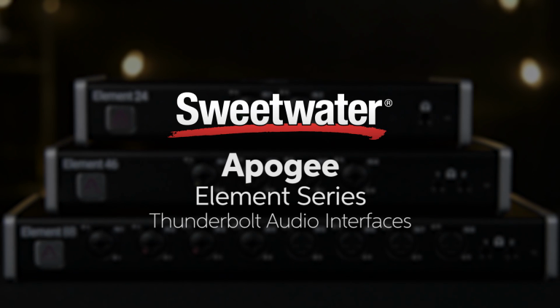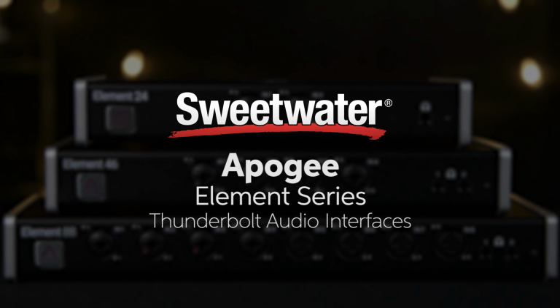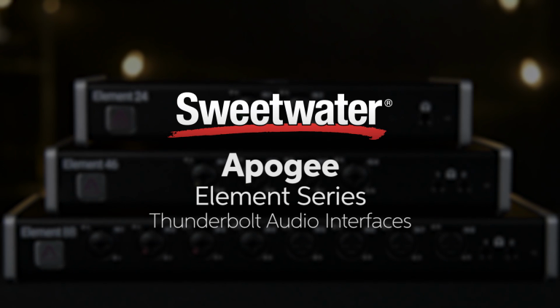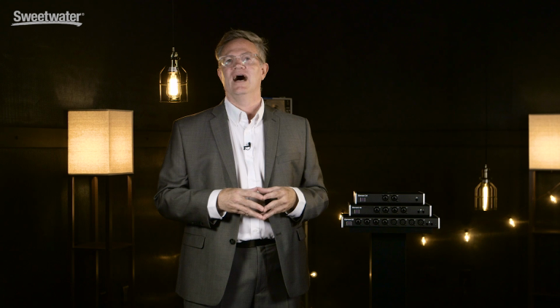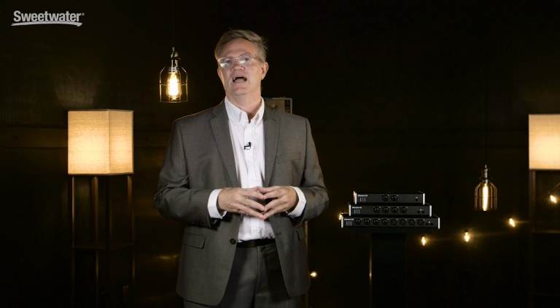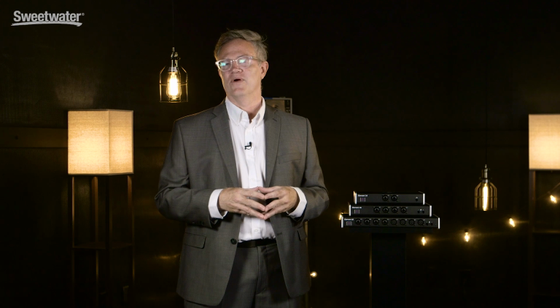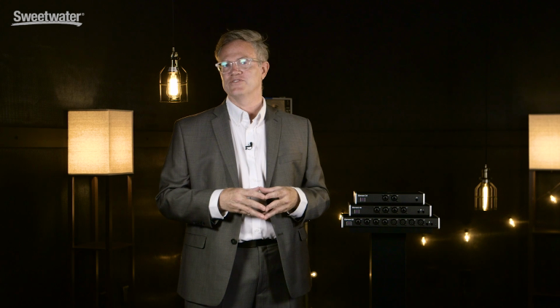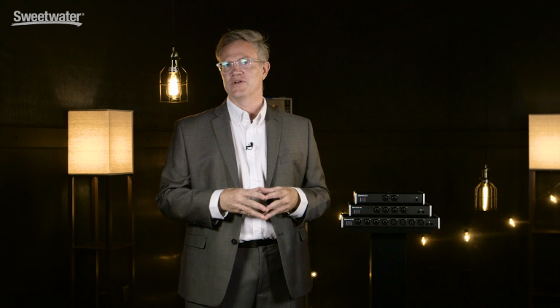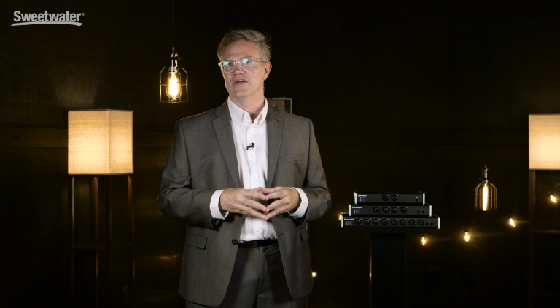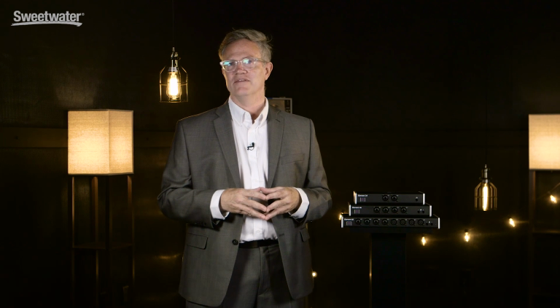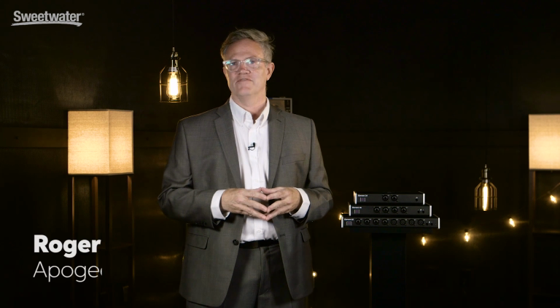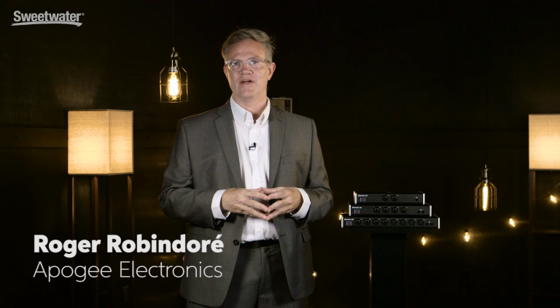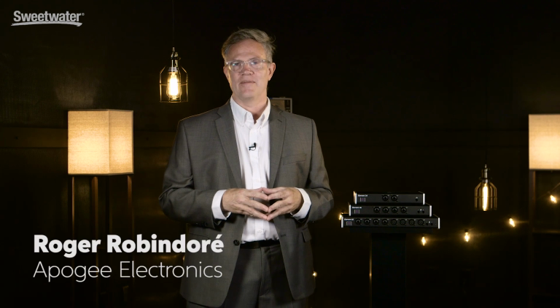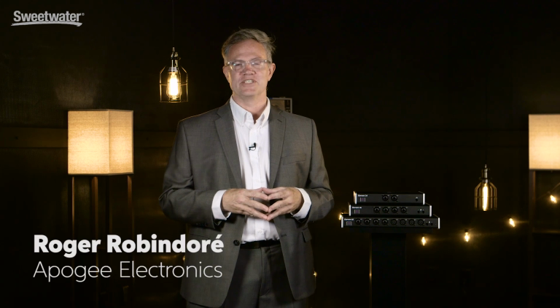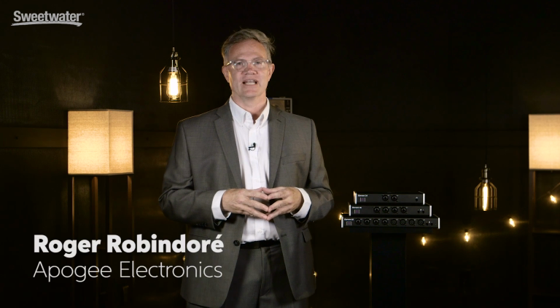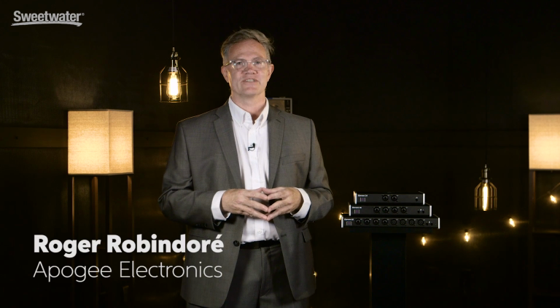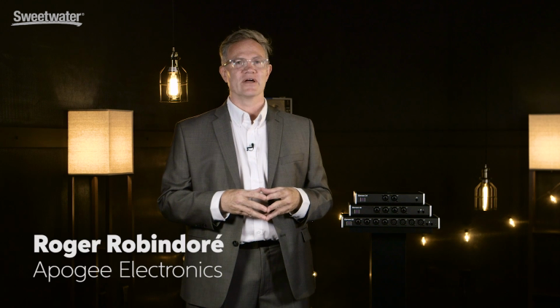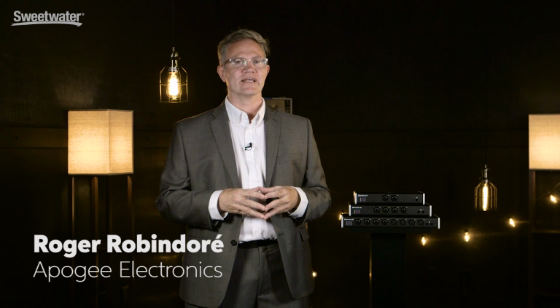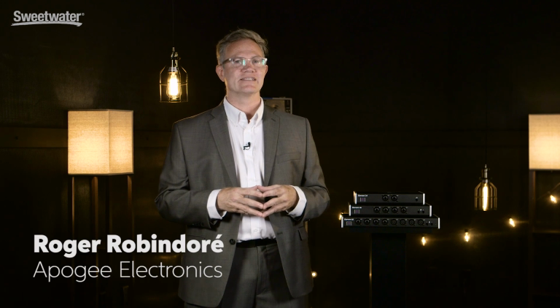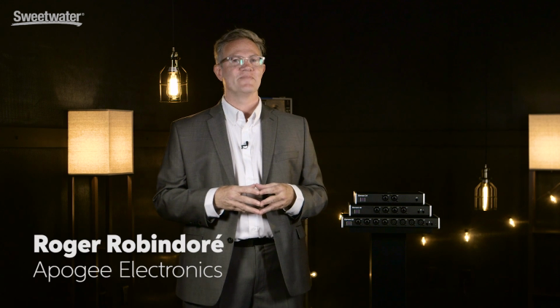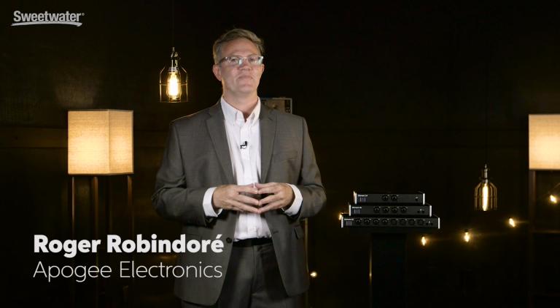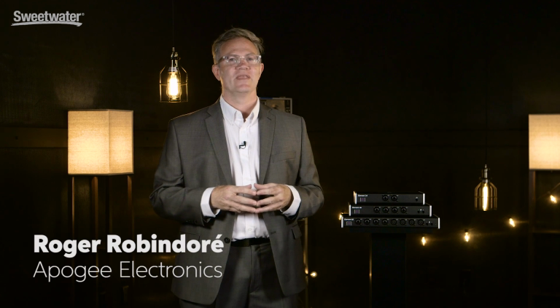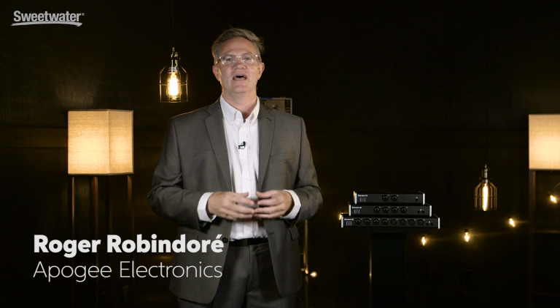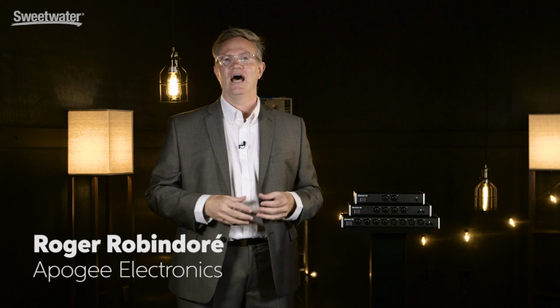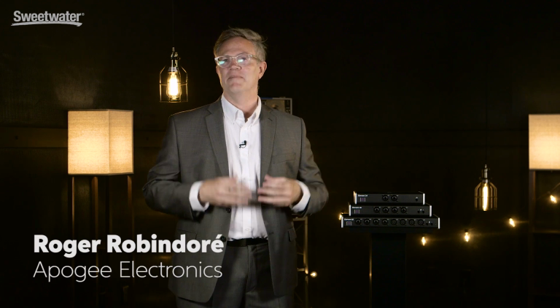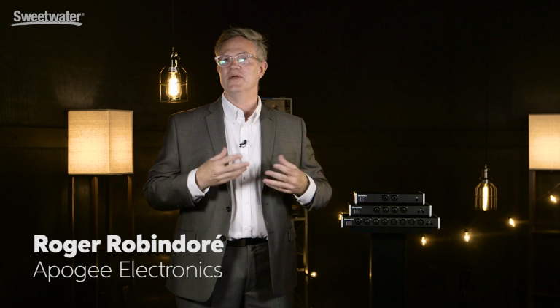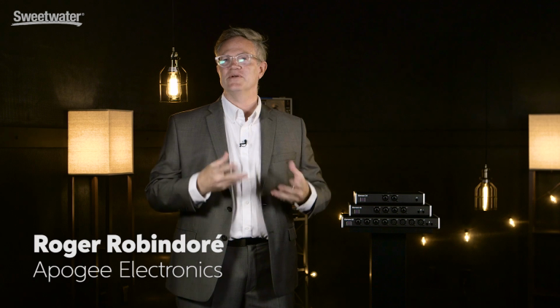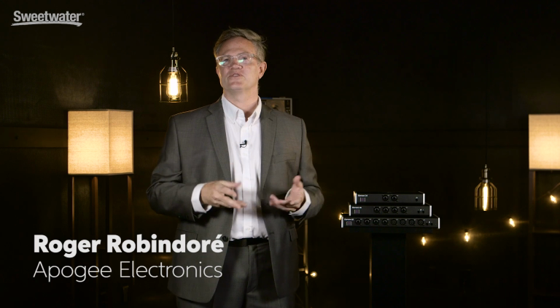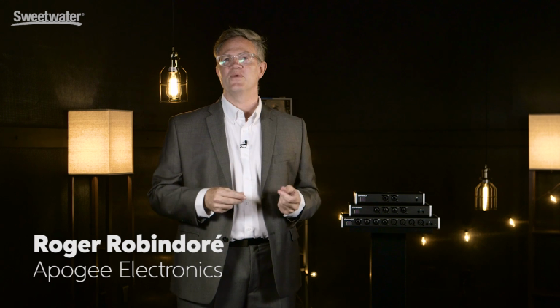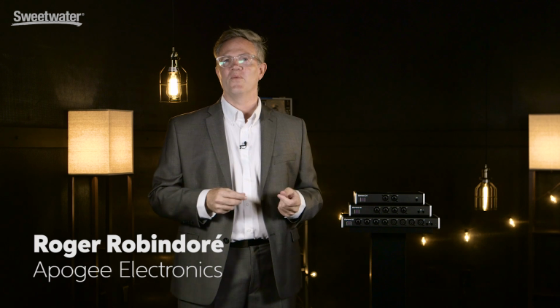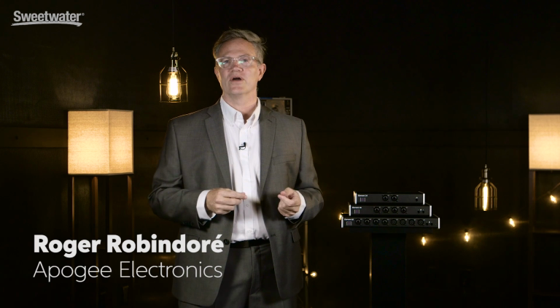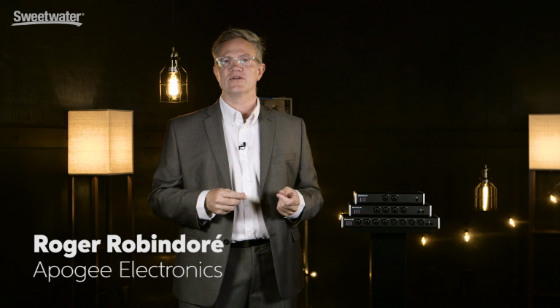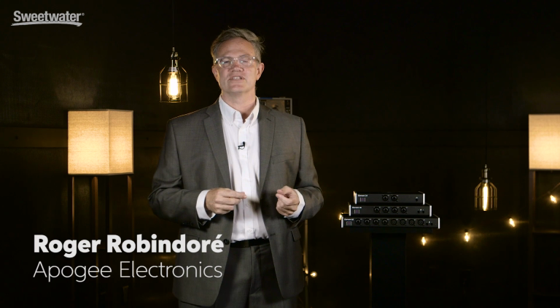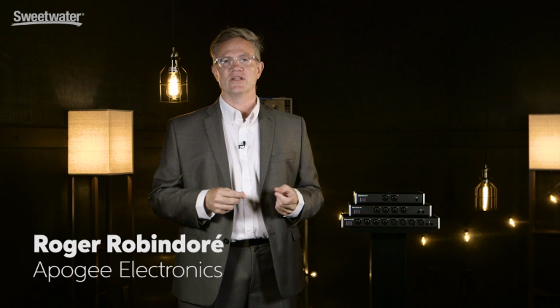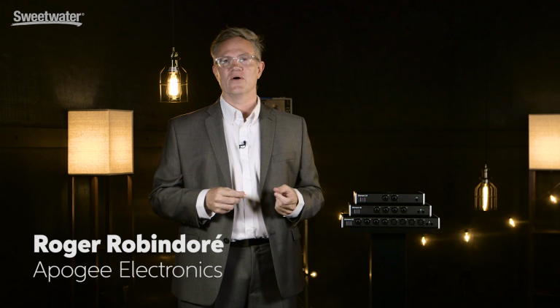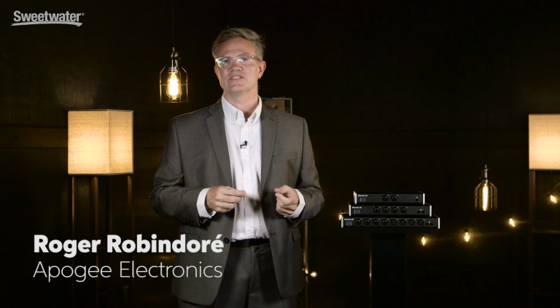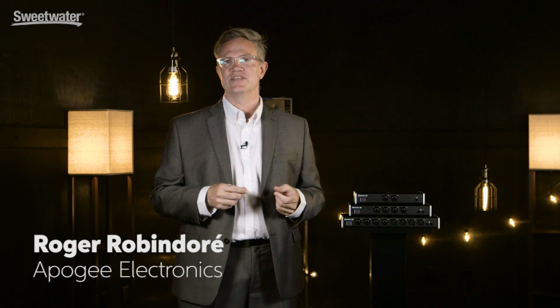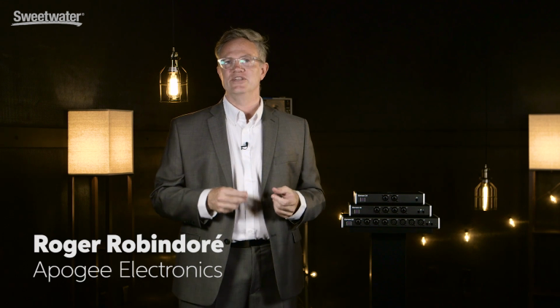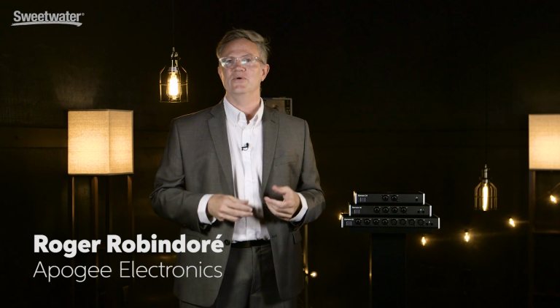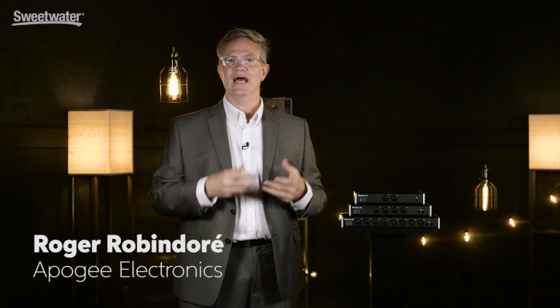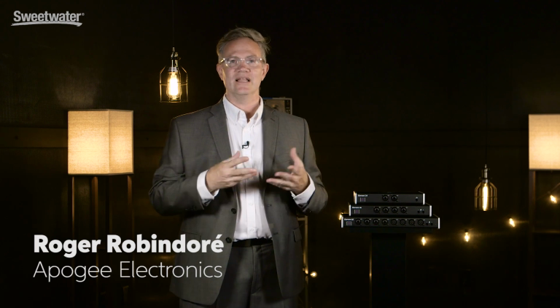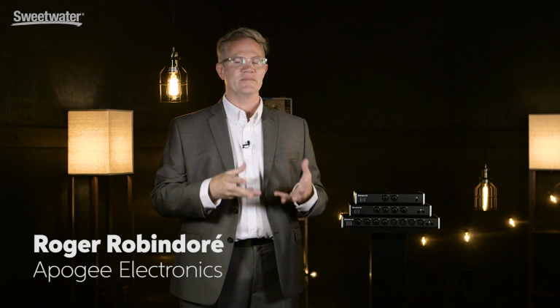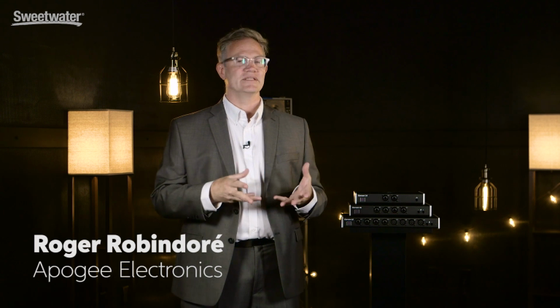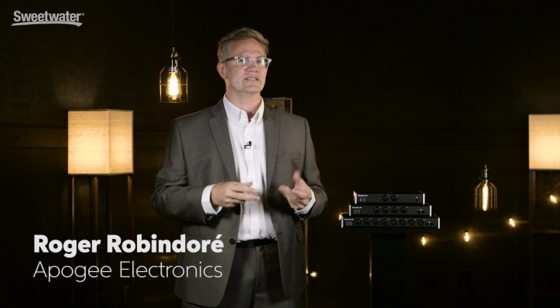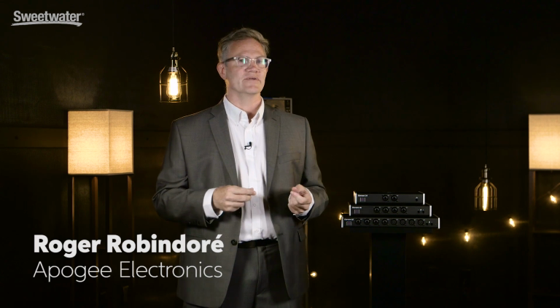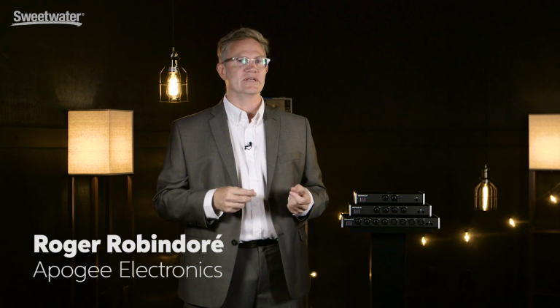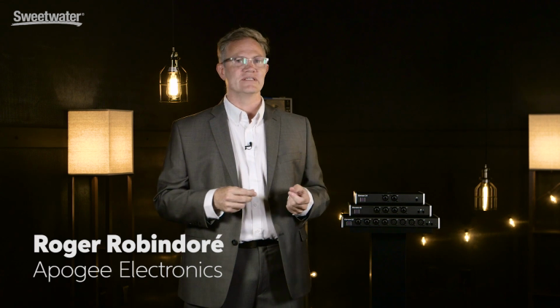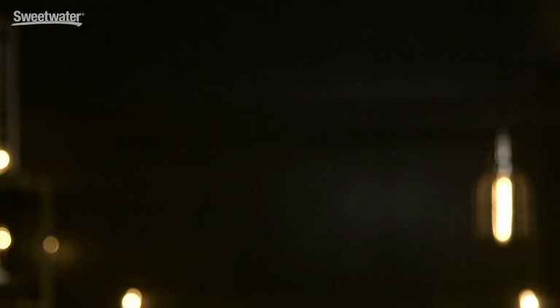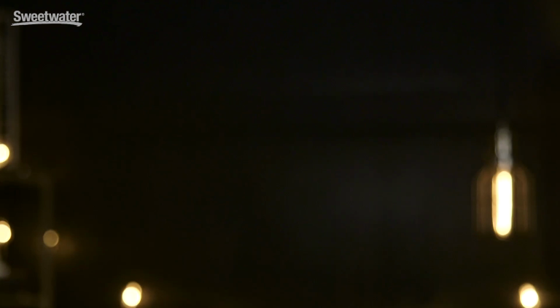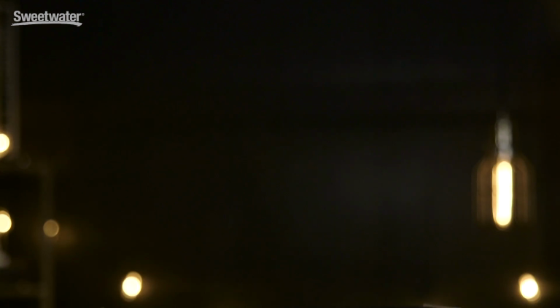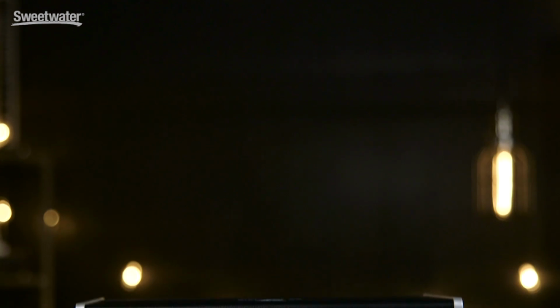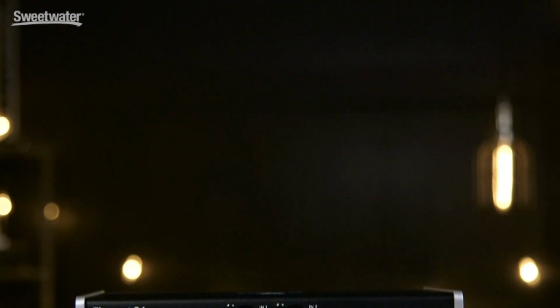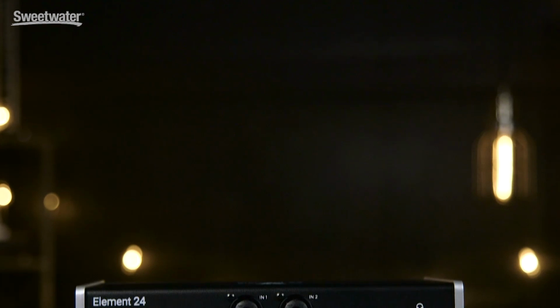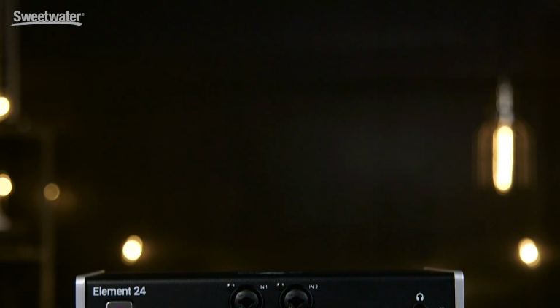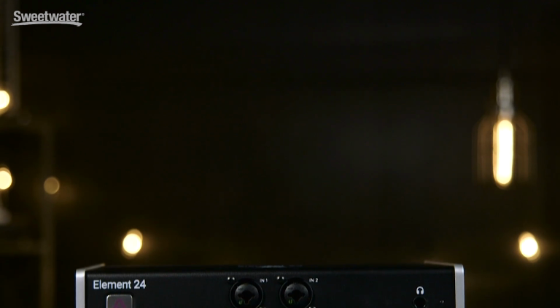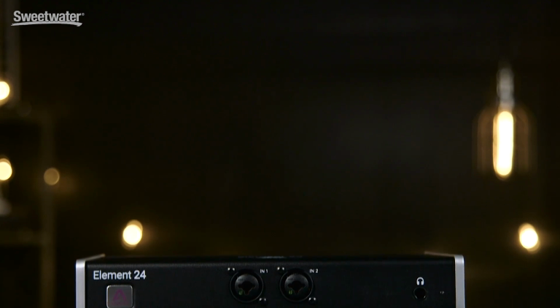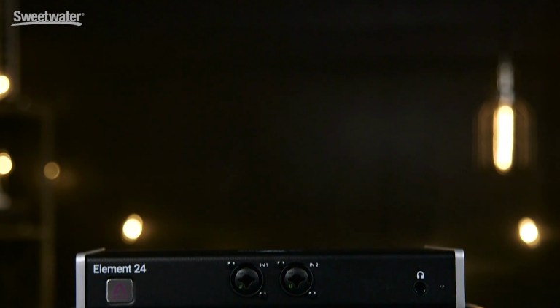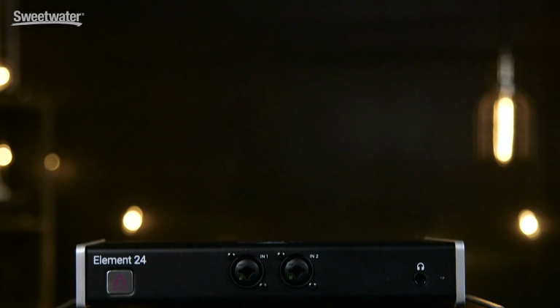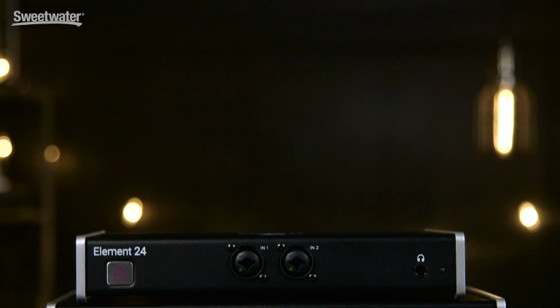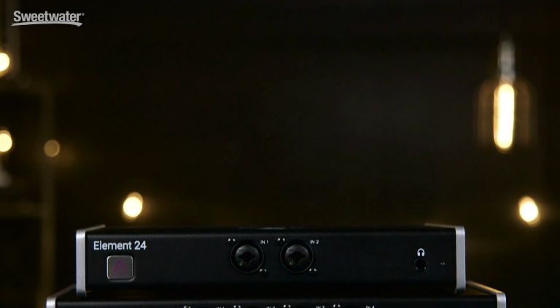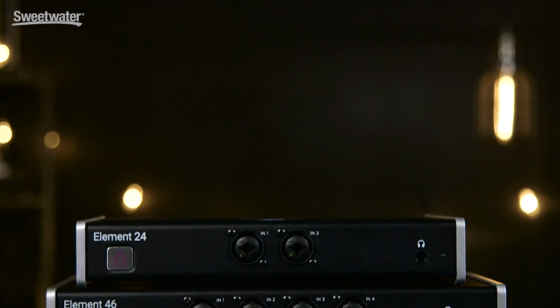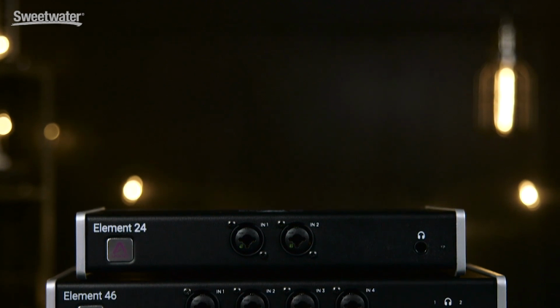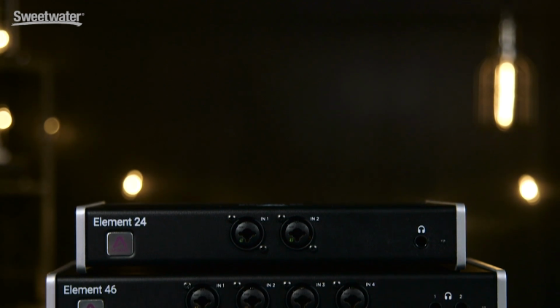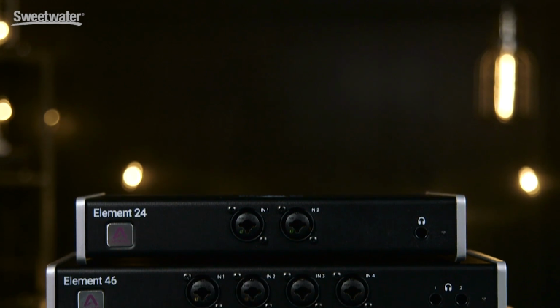Hi, Roger here for Apigee Electronics. I'm here at Sweetwater to launch the new Elements series of Thunderbolt Audio Interfaces.